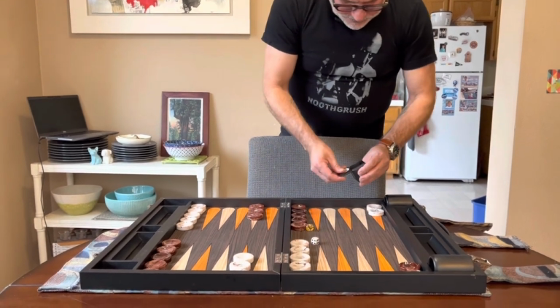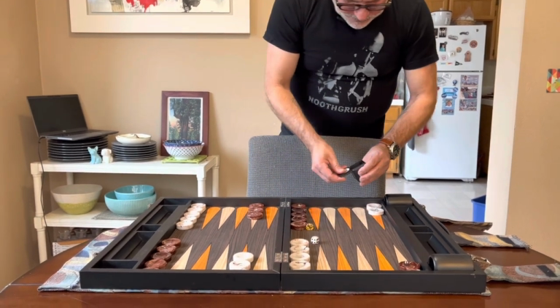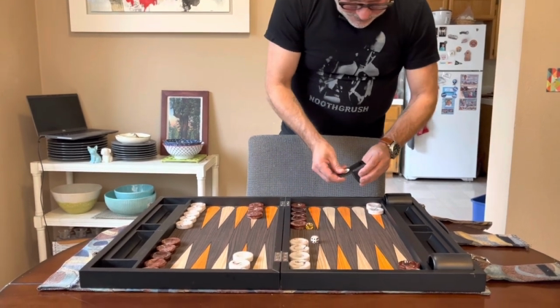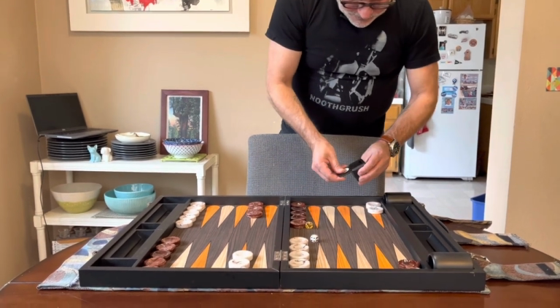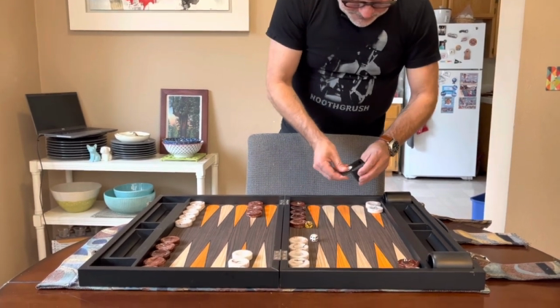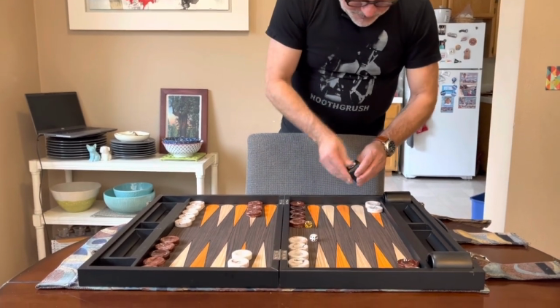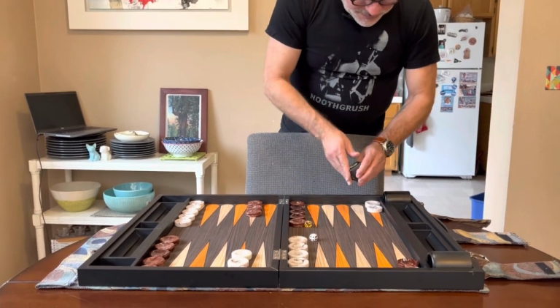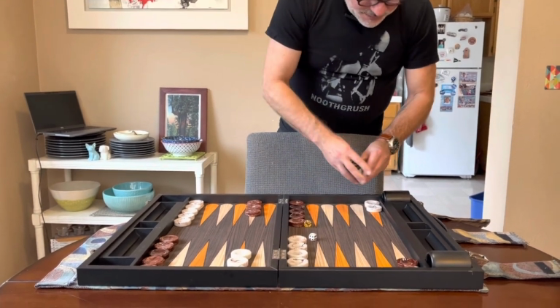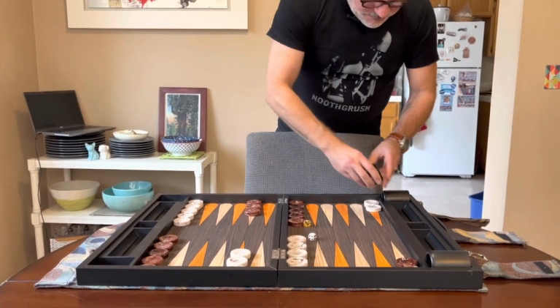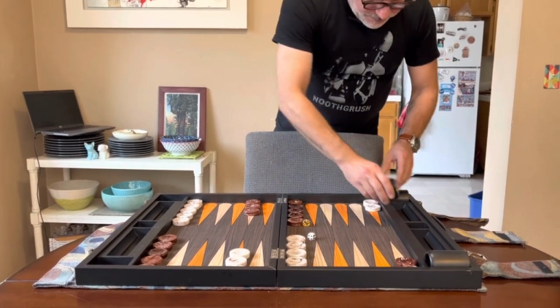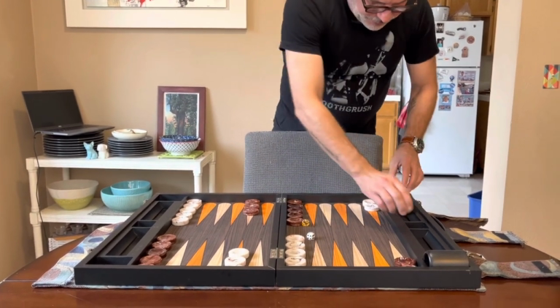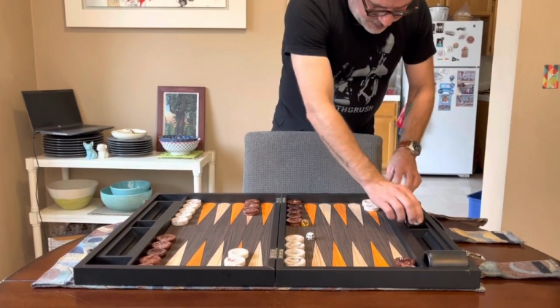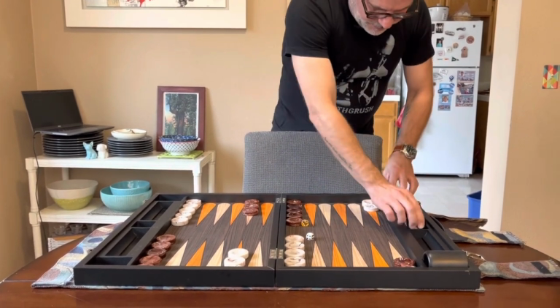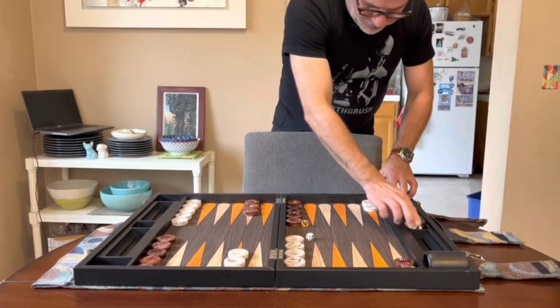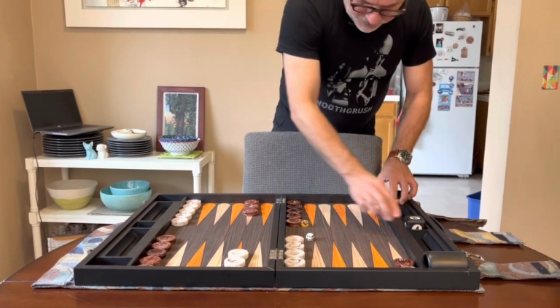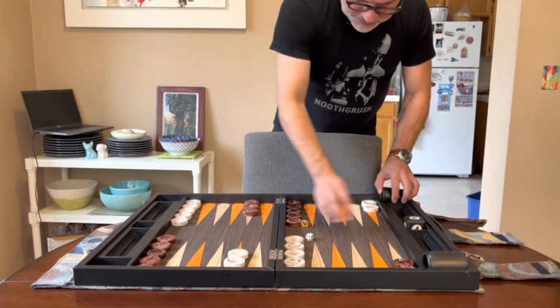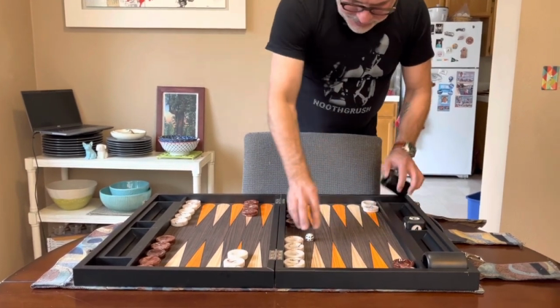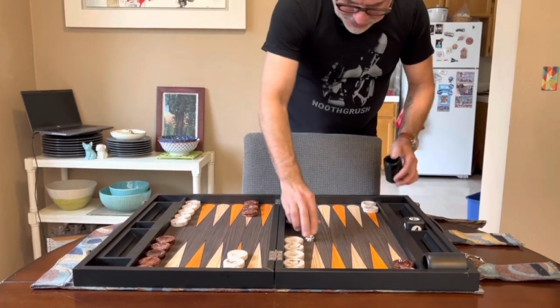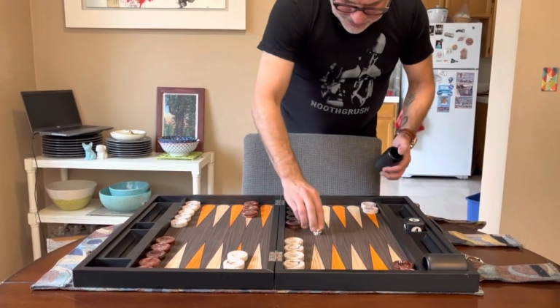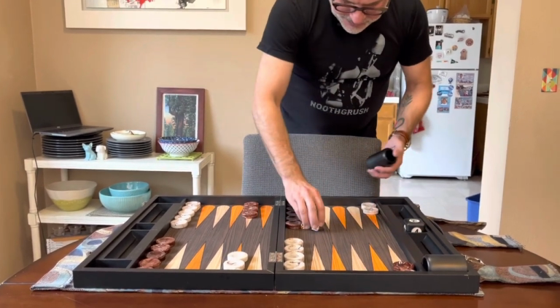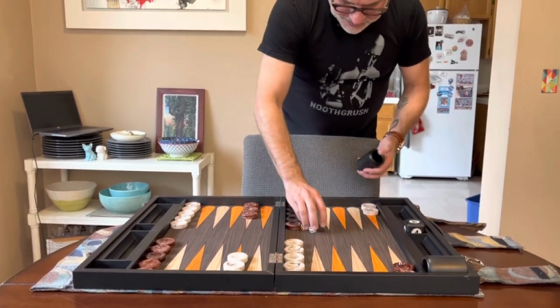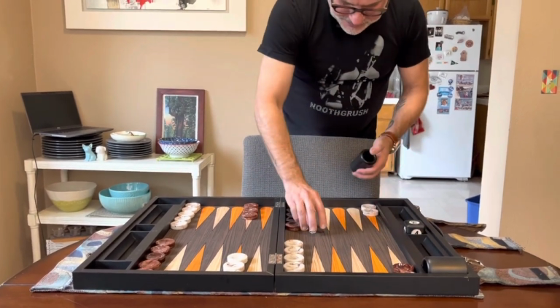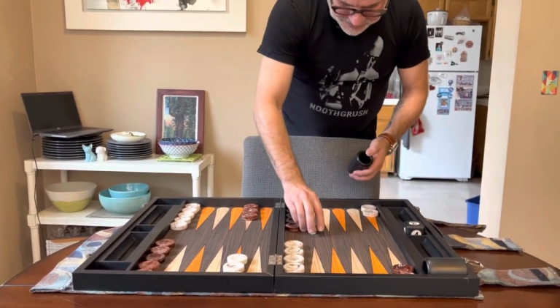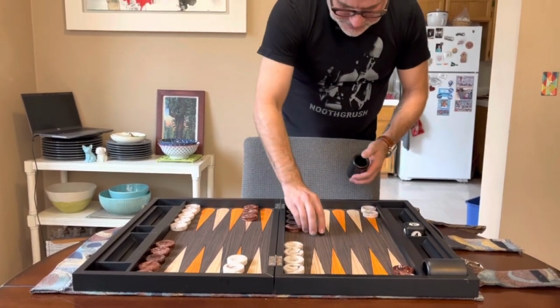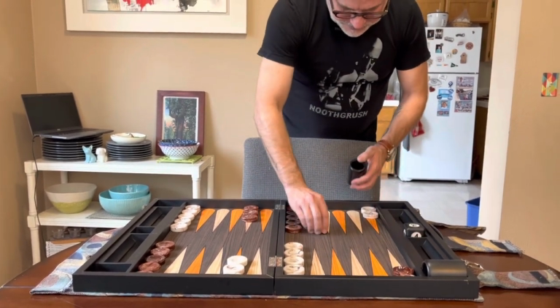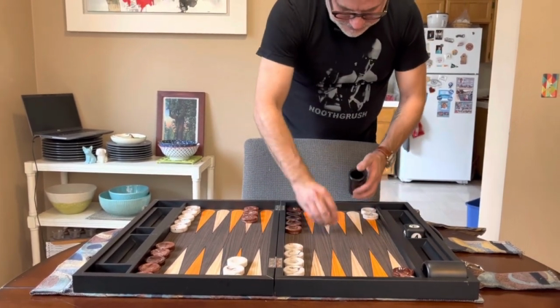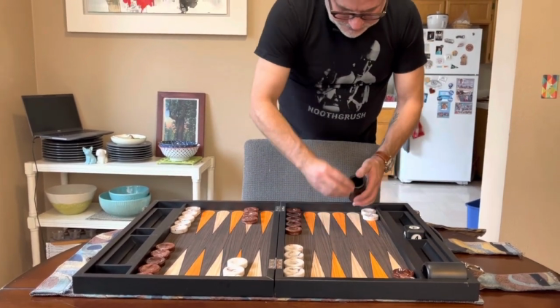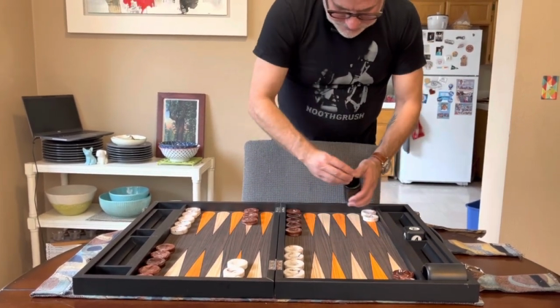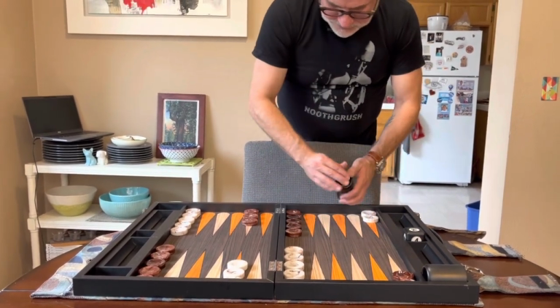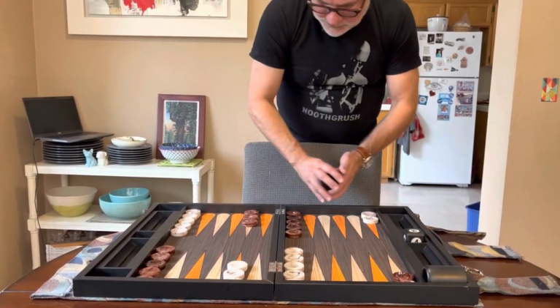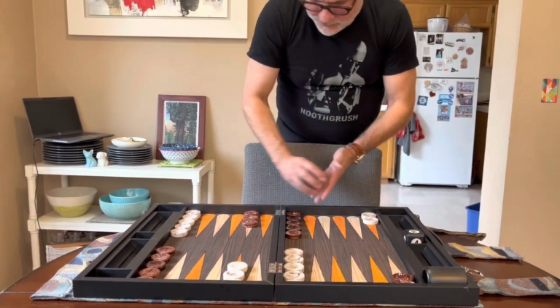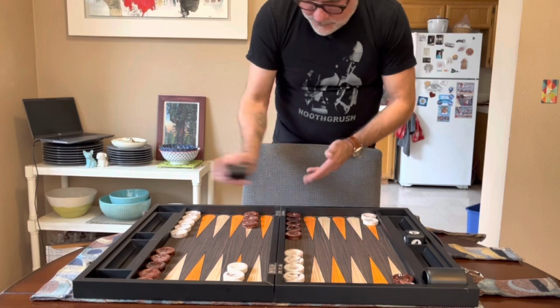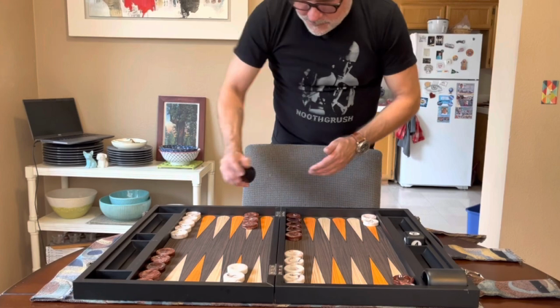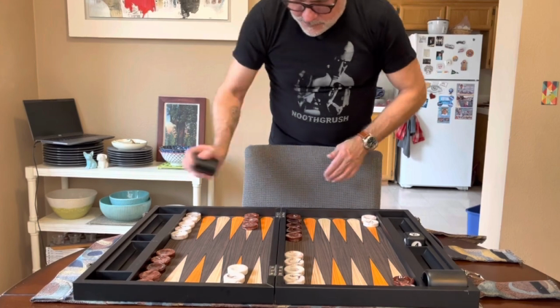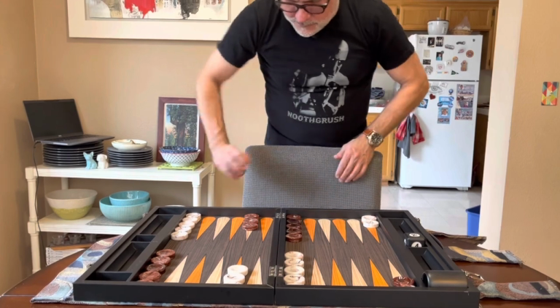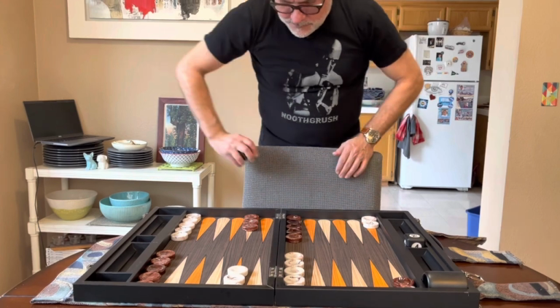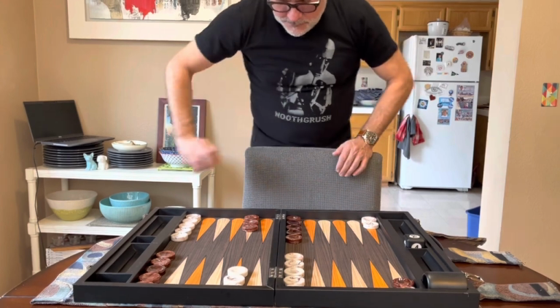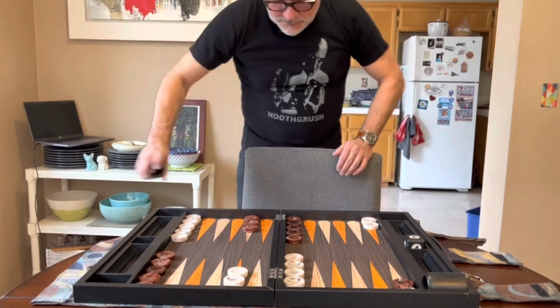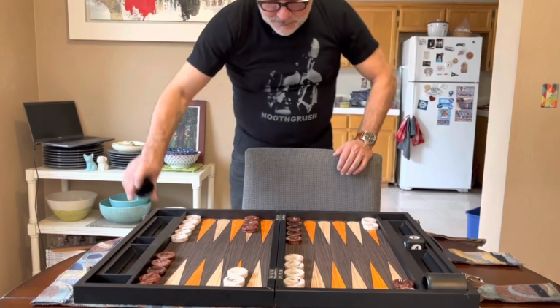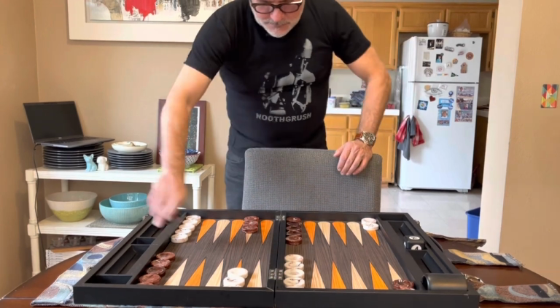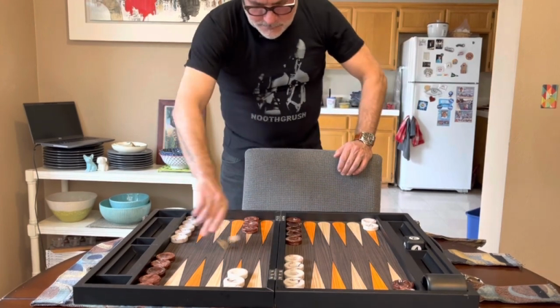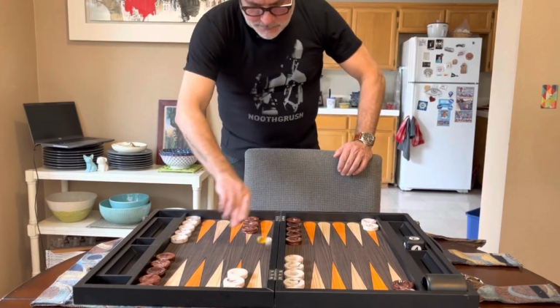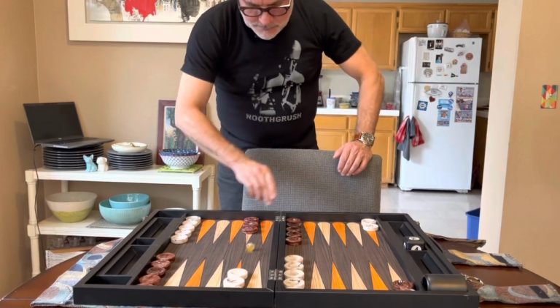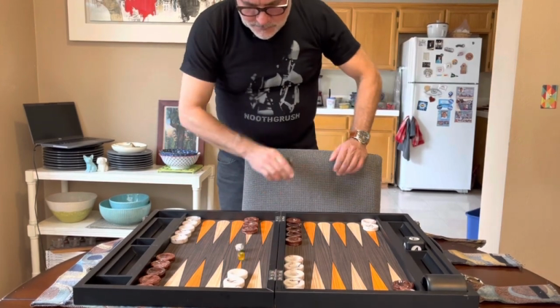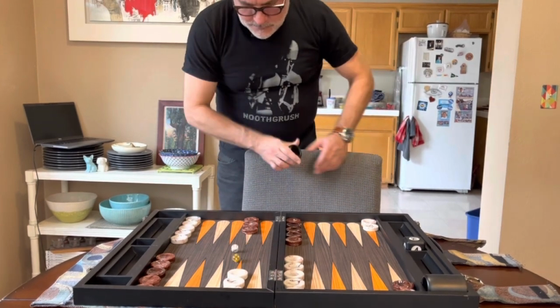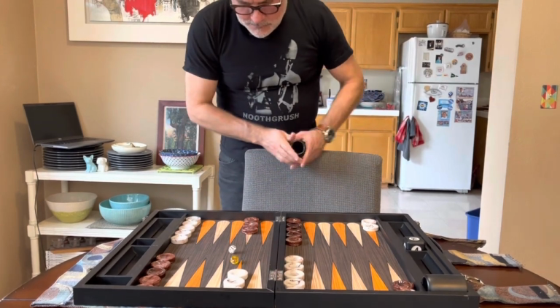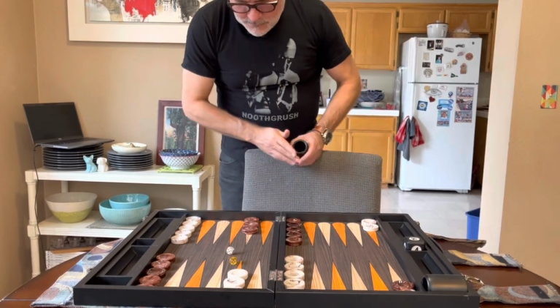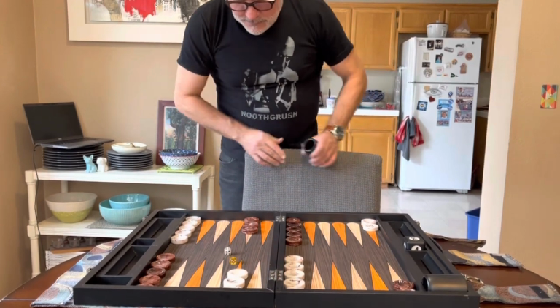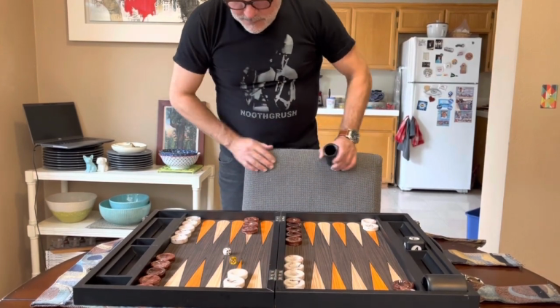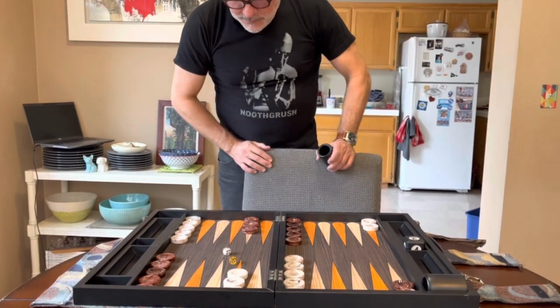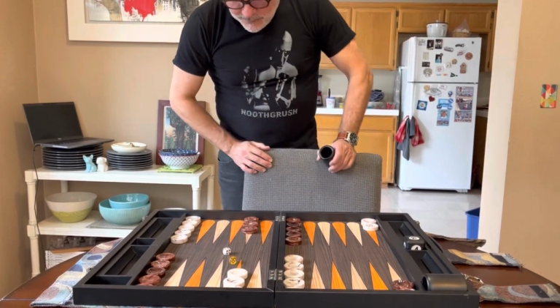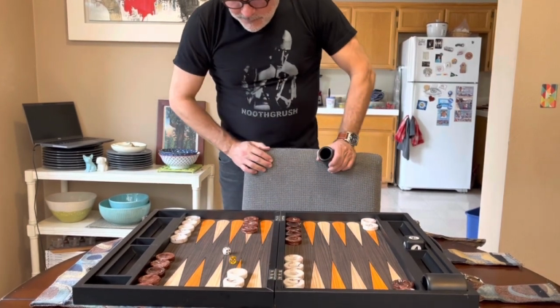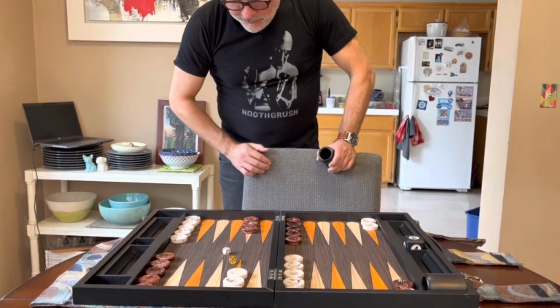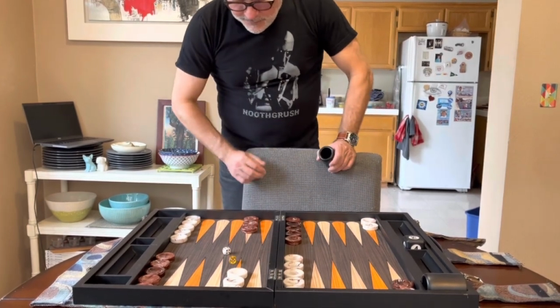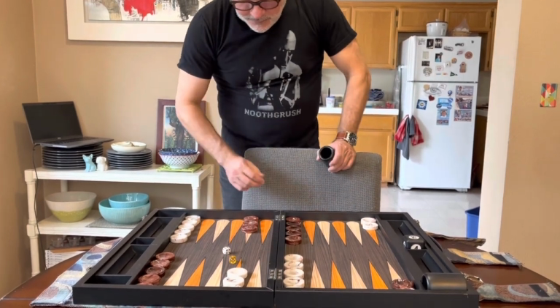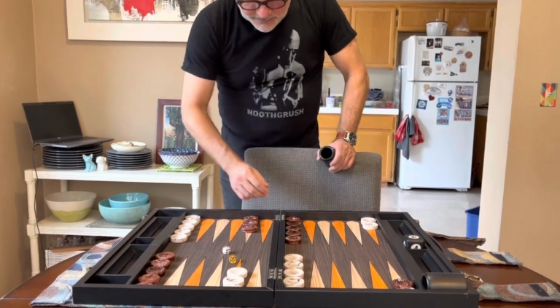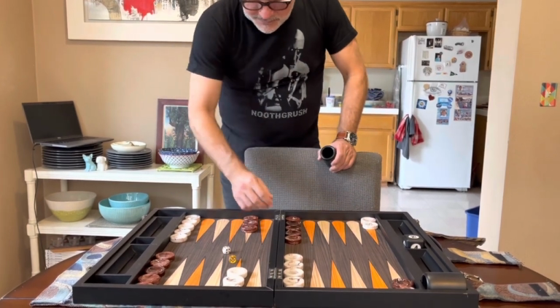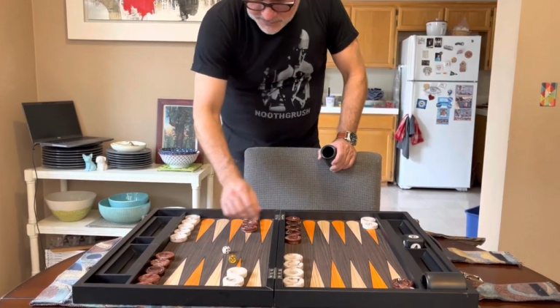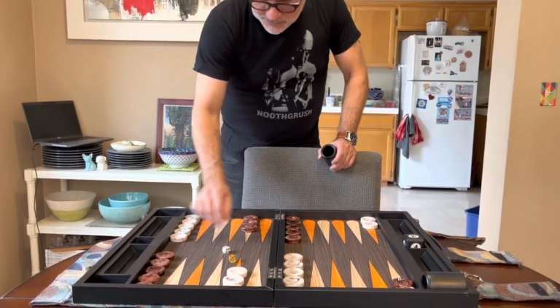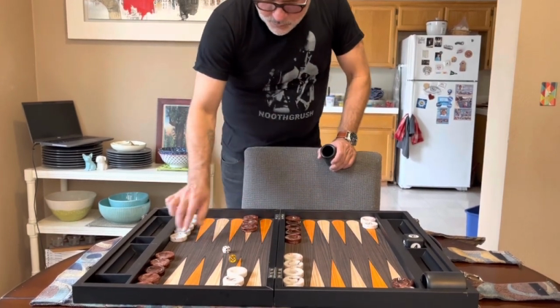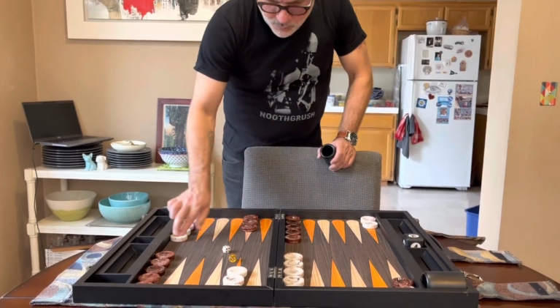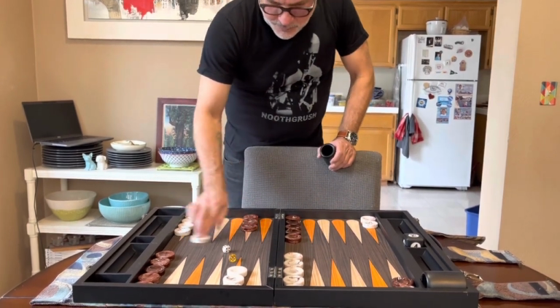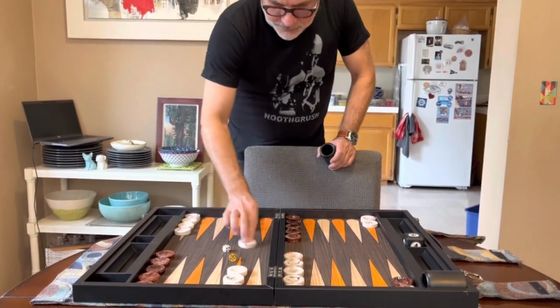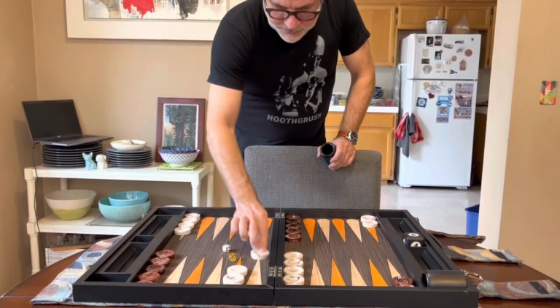Comes with a couple of precision dice, and then you've got, like, a 6-1.